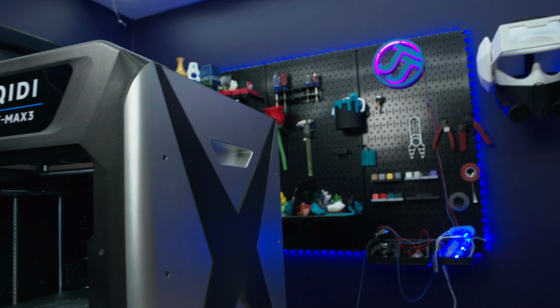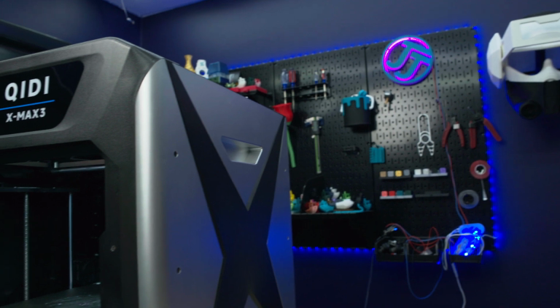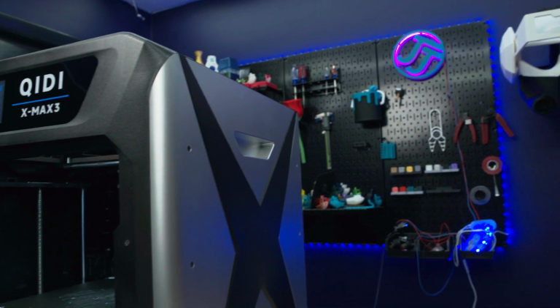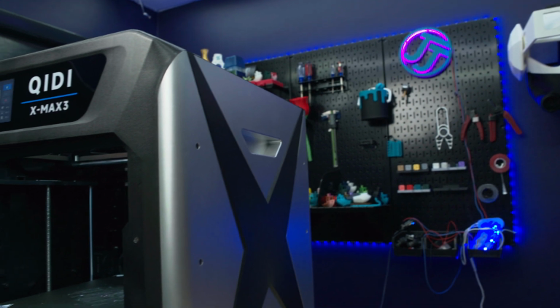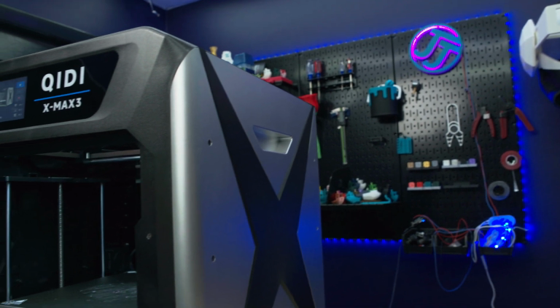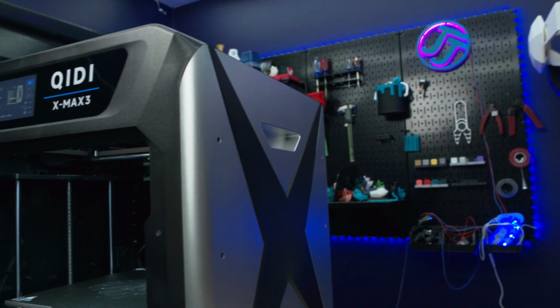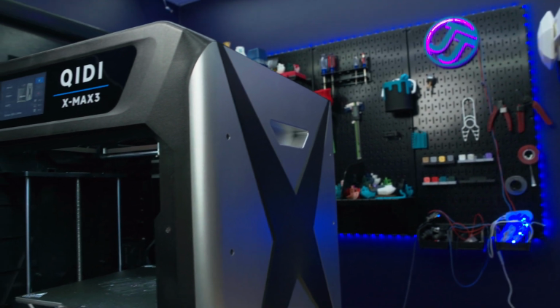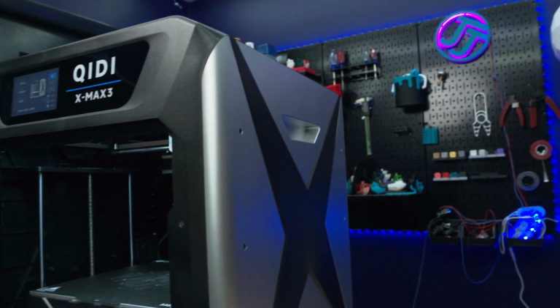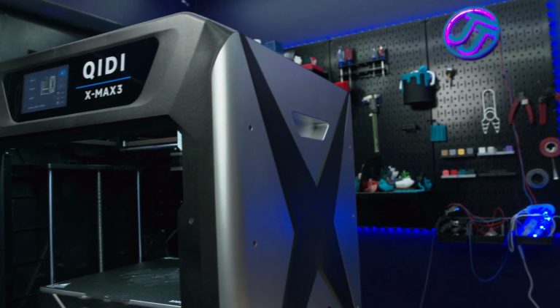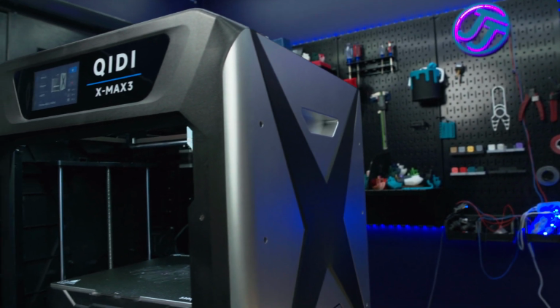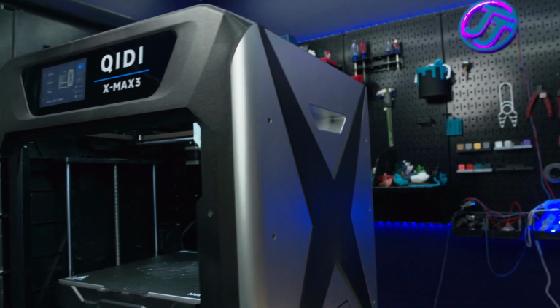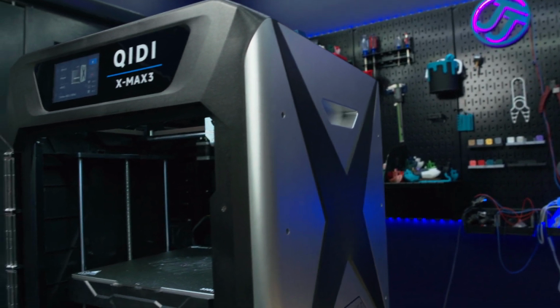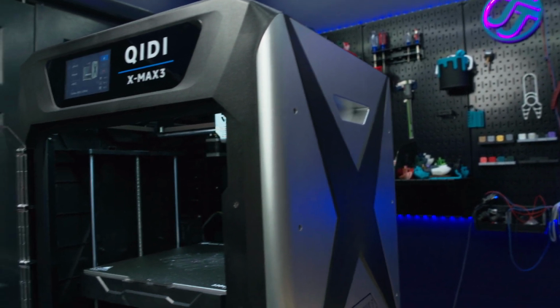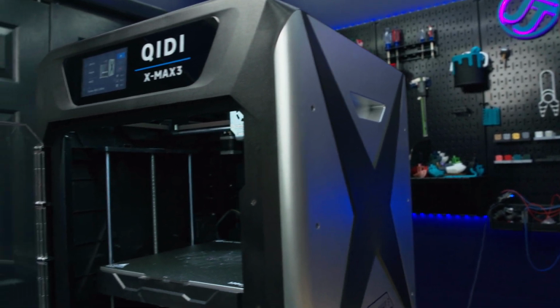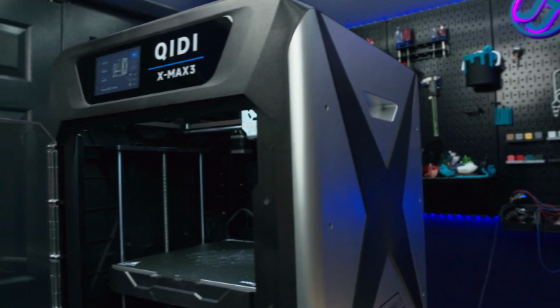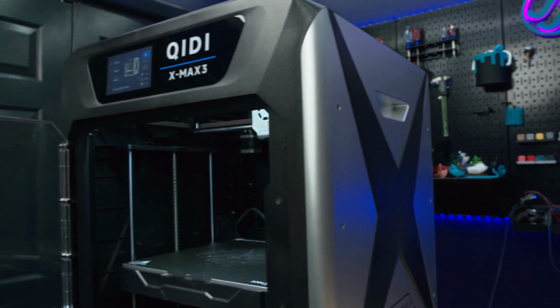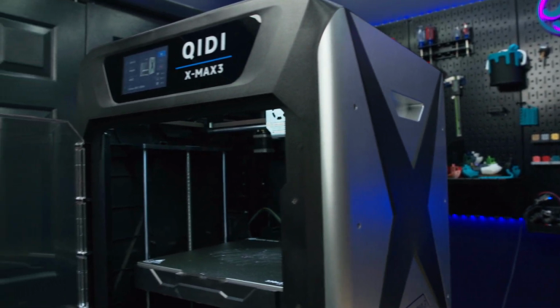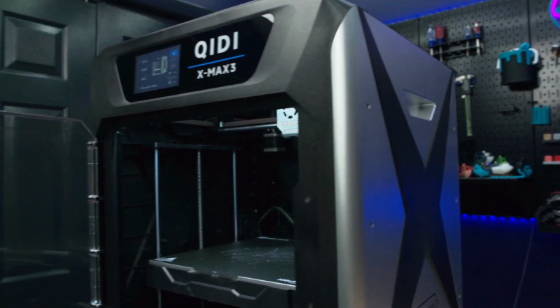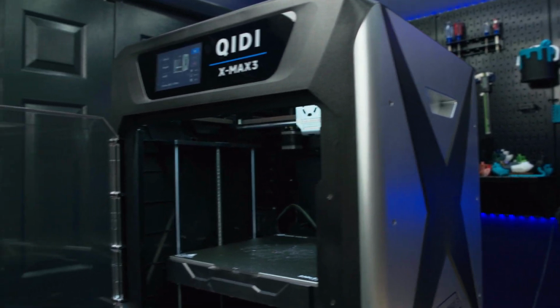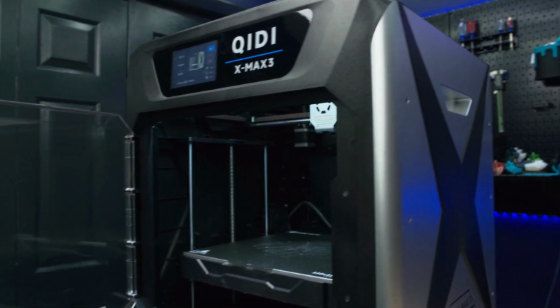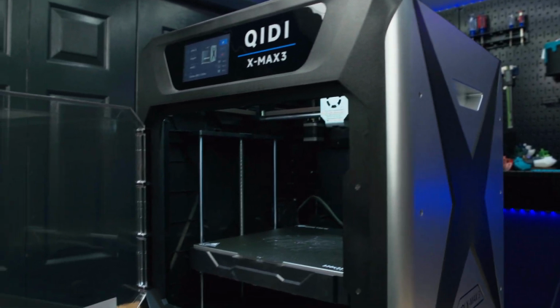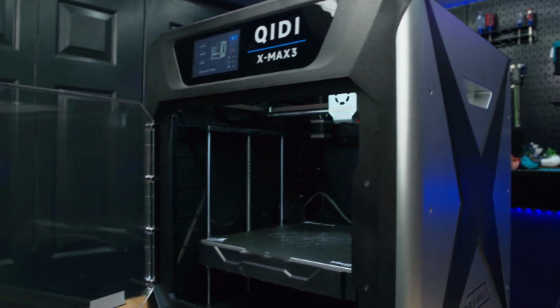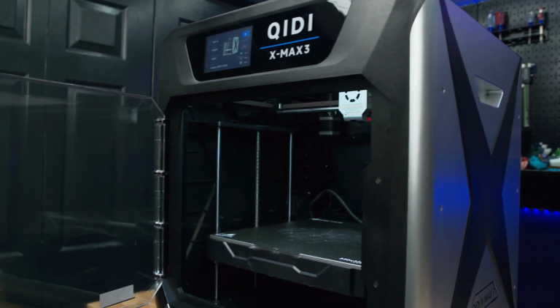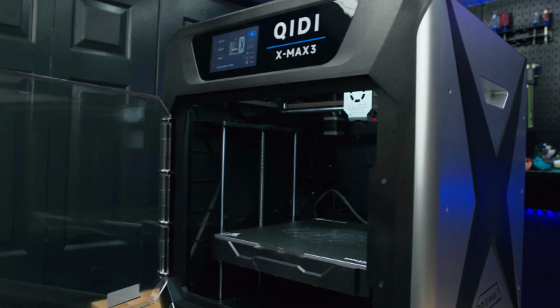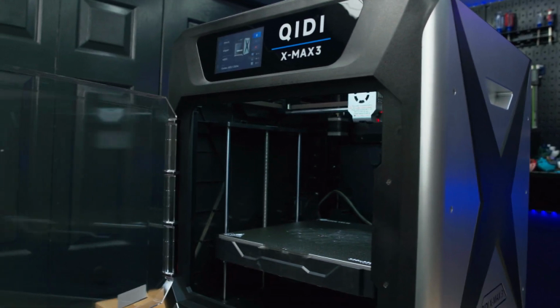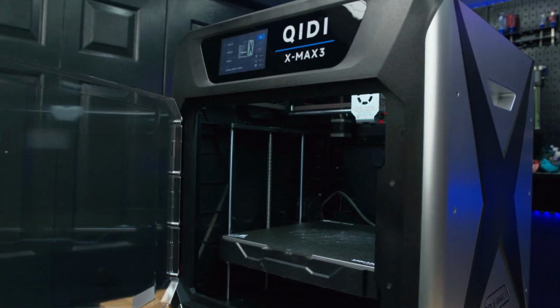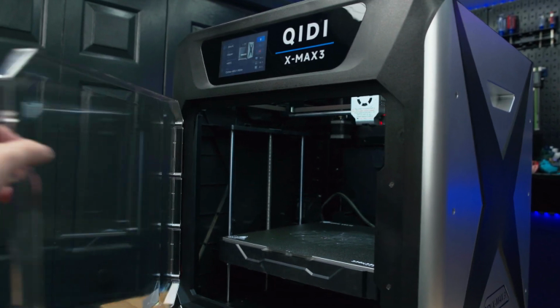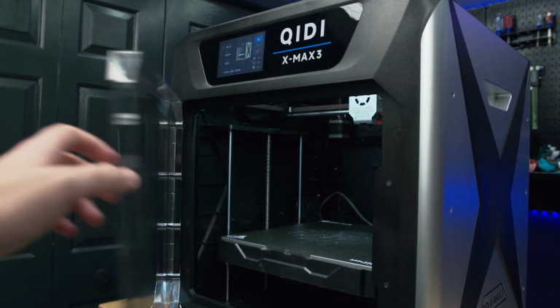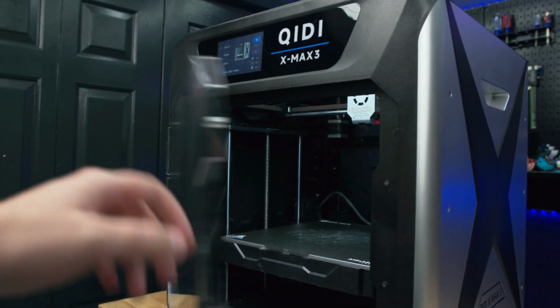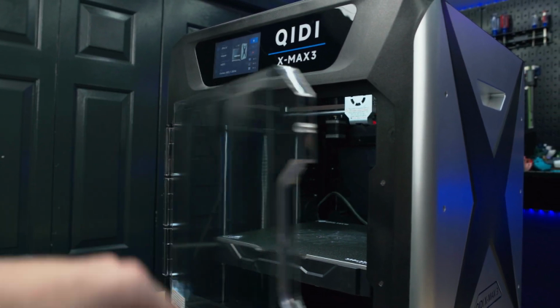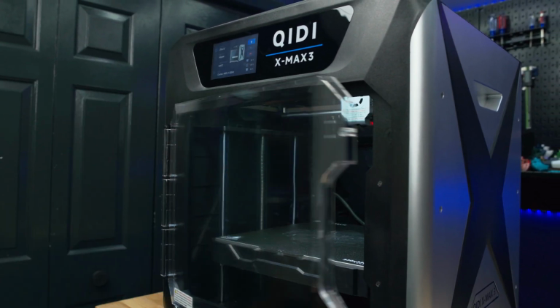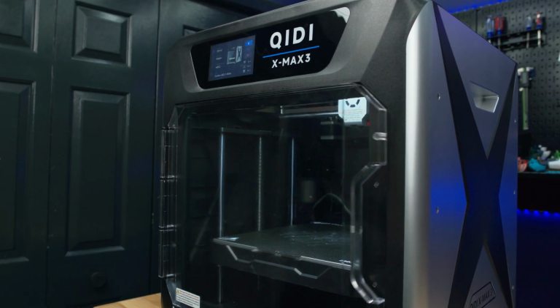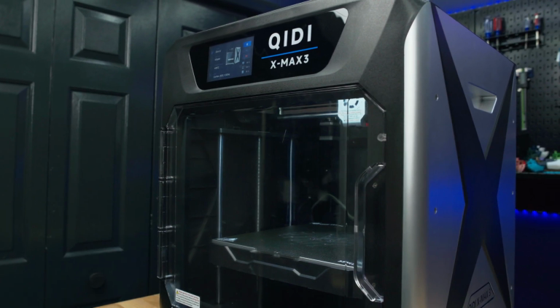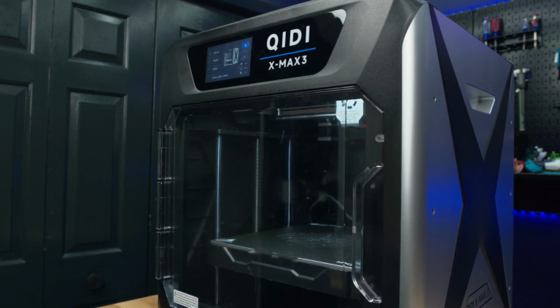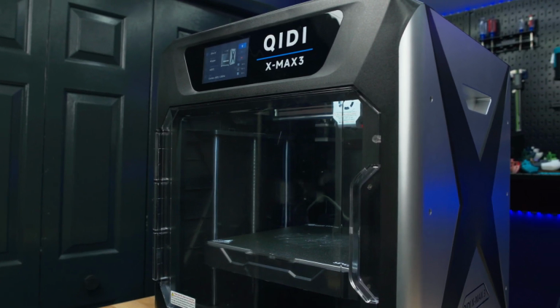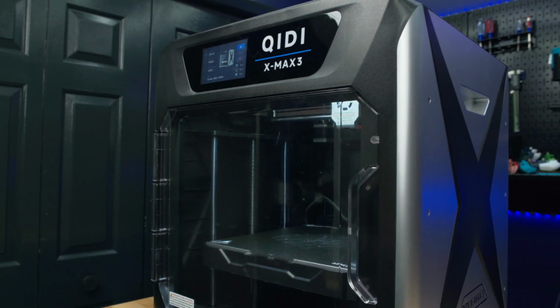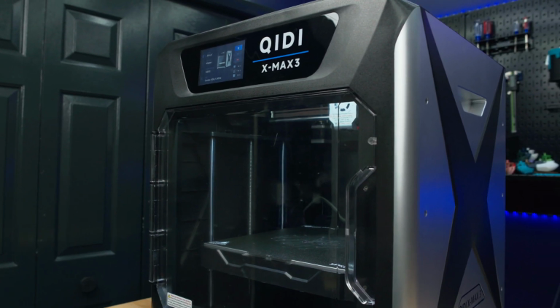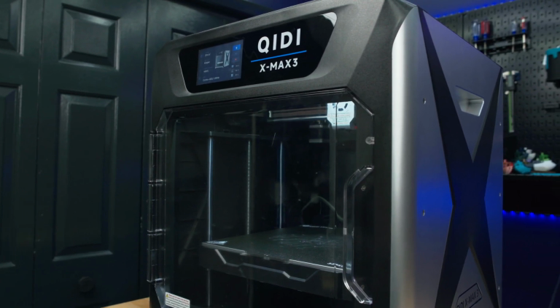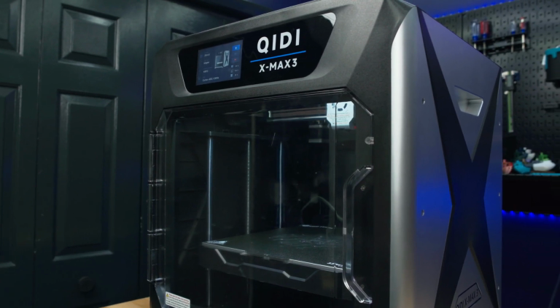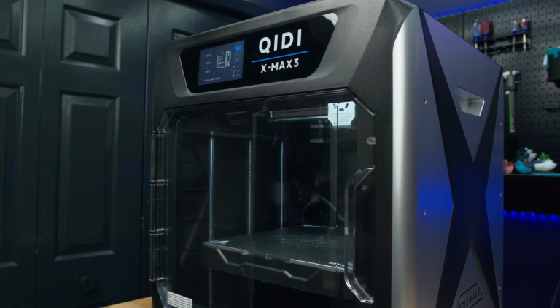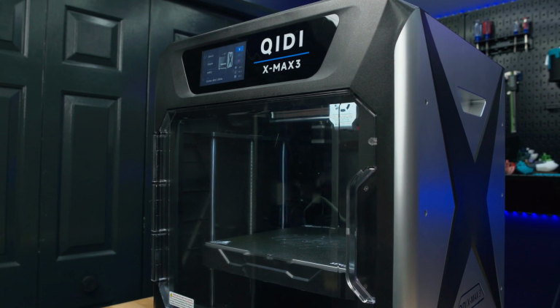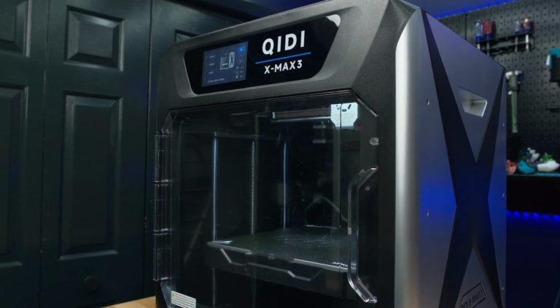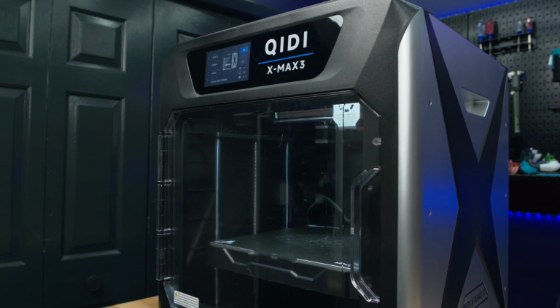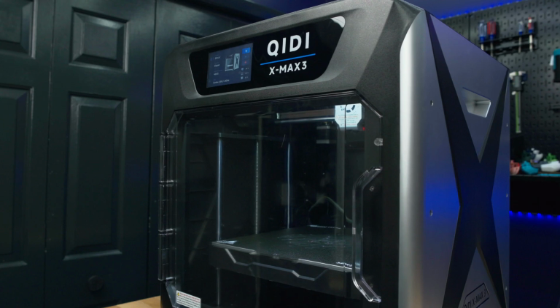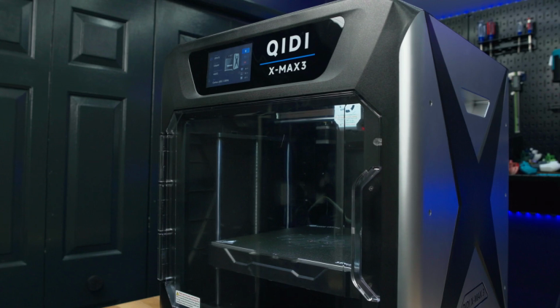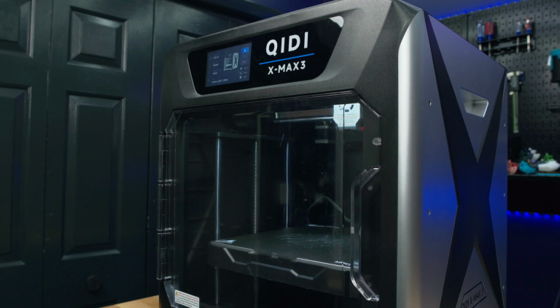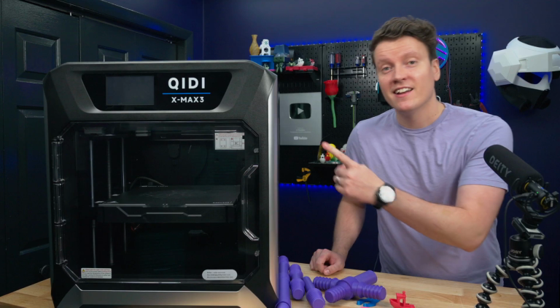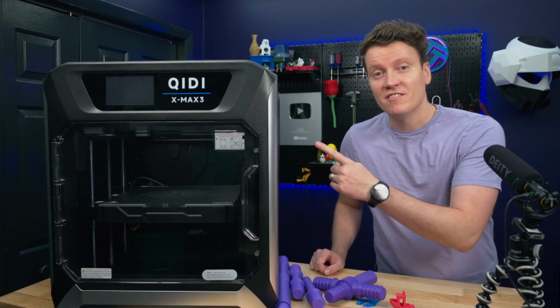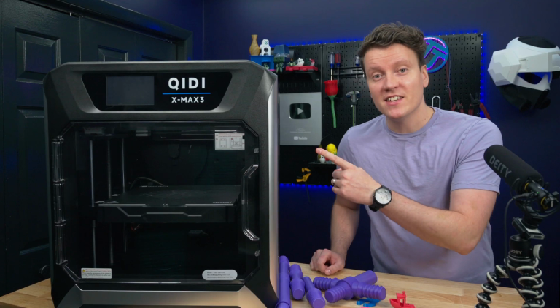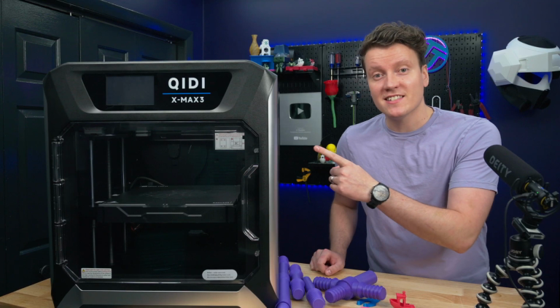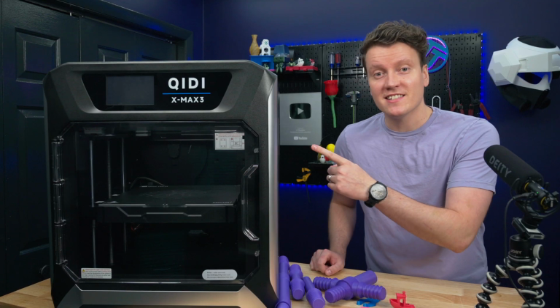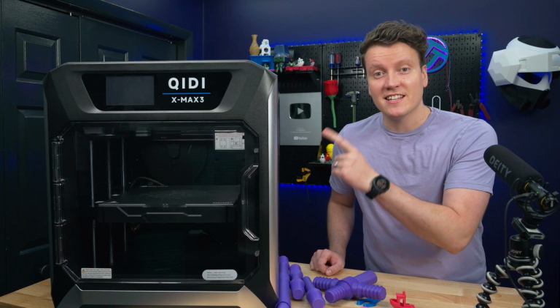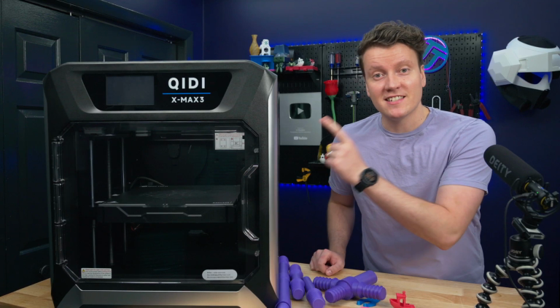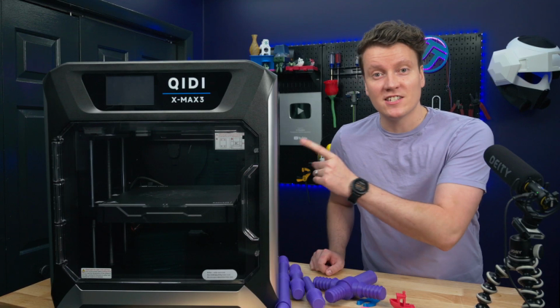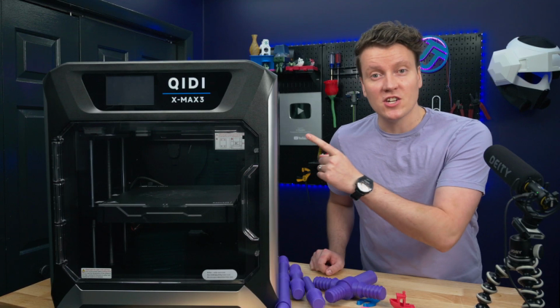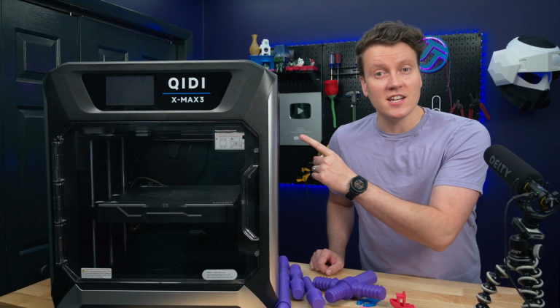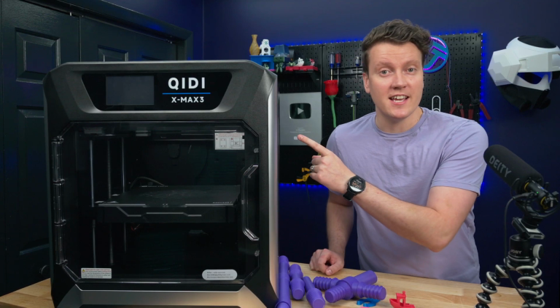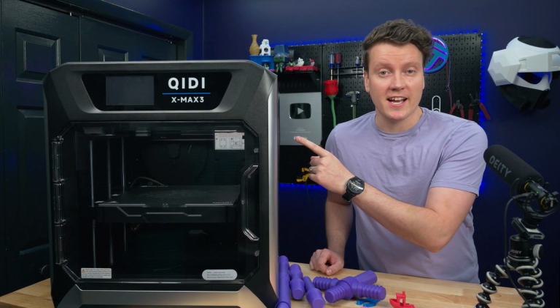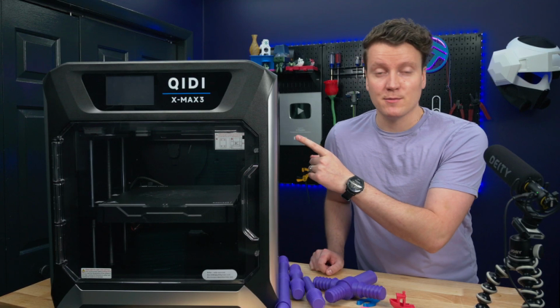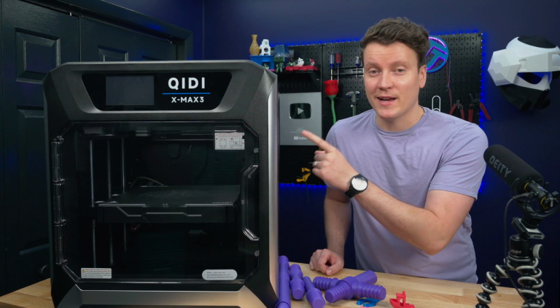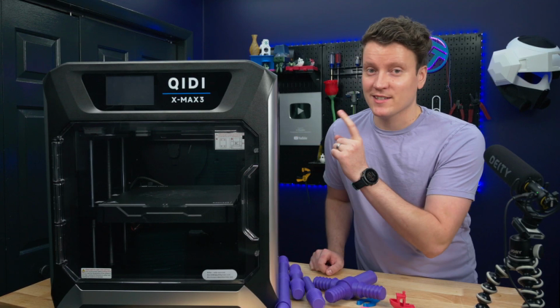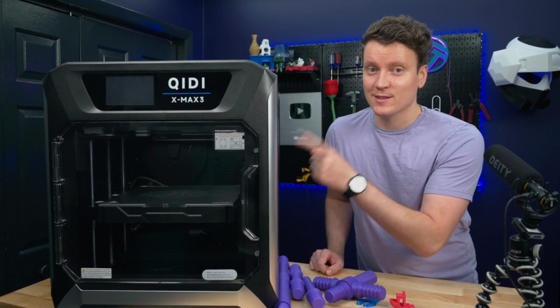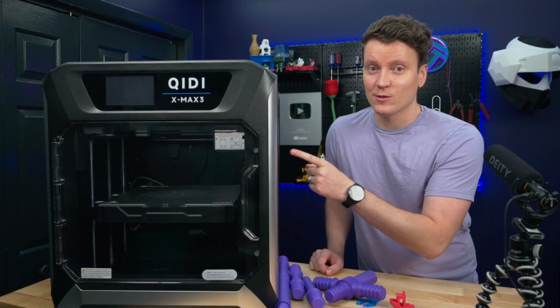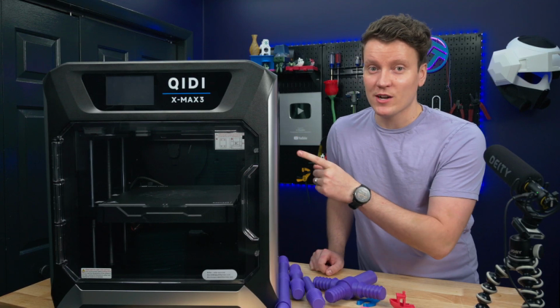This is the most expensive, most feature-packed, and also heaviest 3D printer I've ever checked out. This is the GDX Max 3.